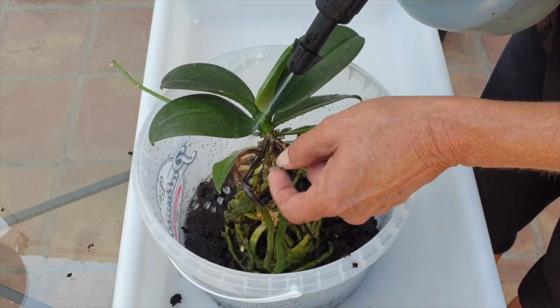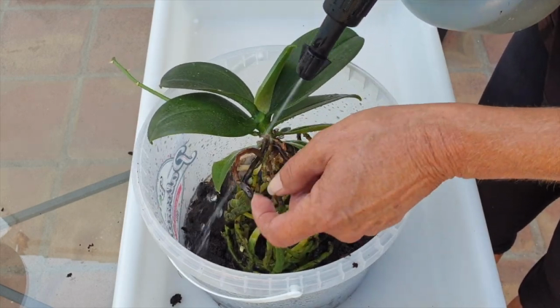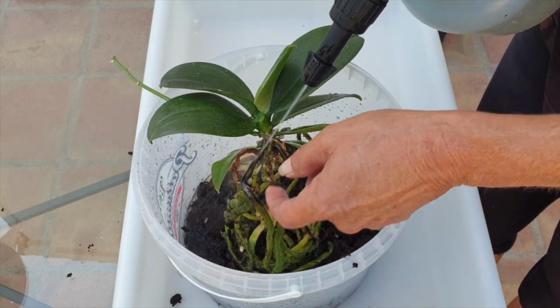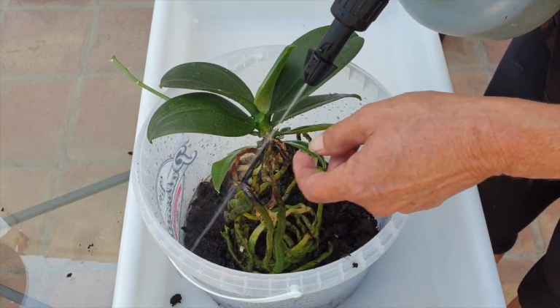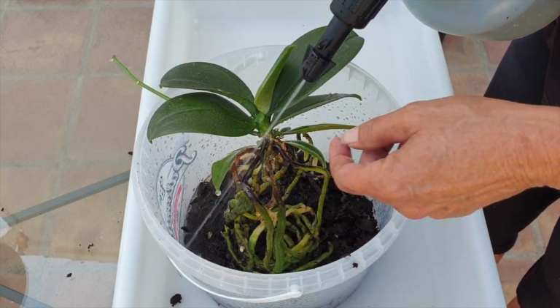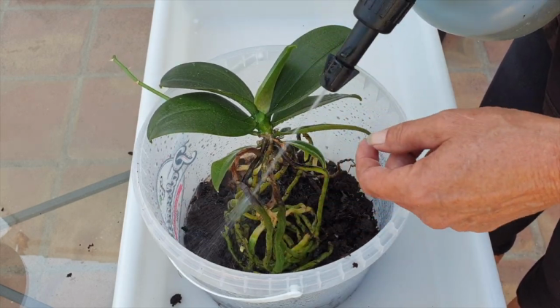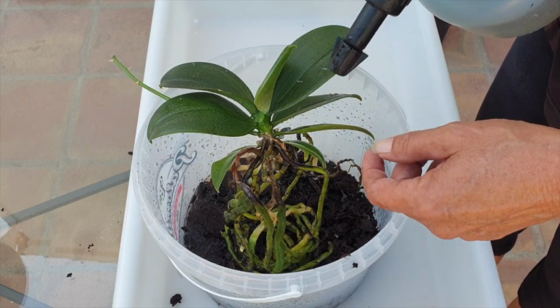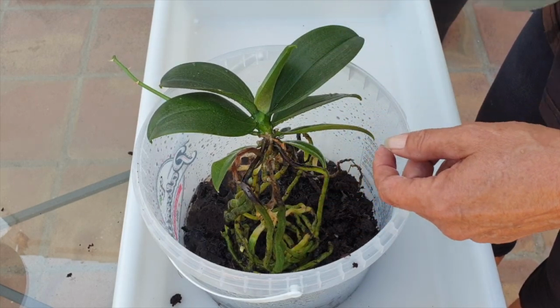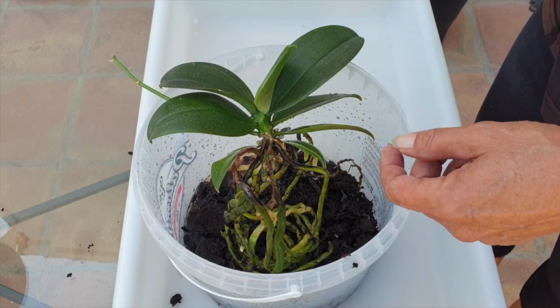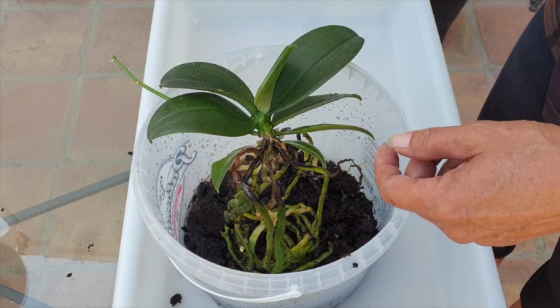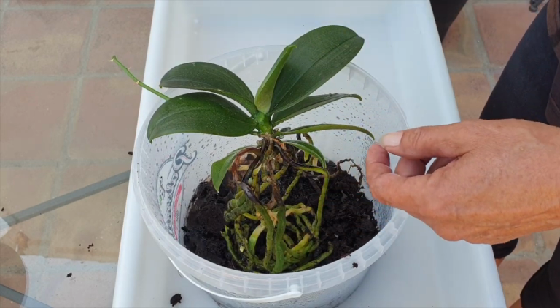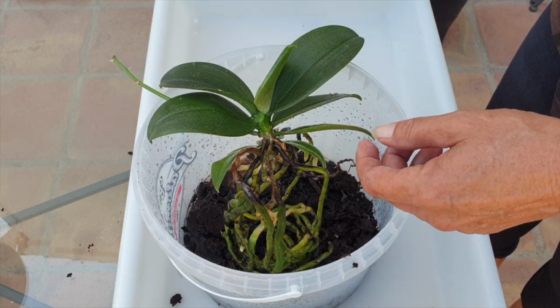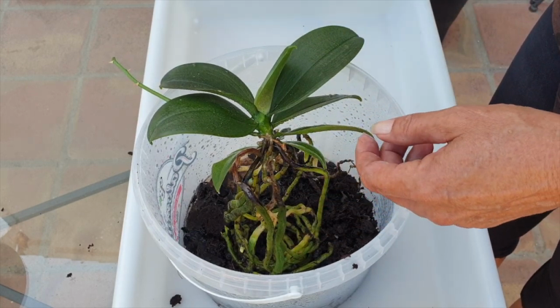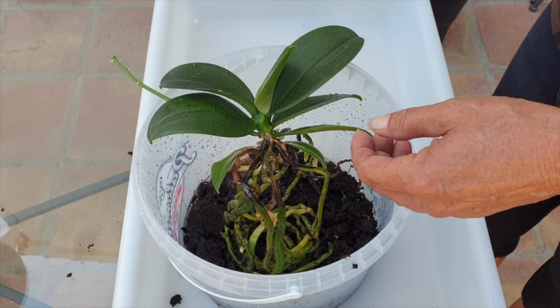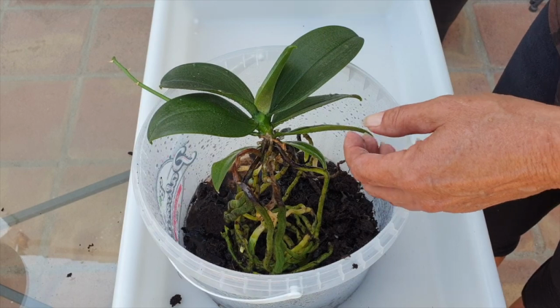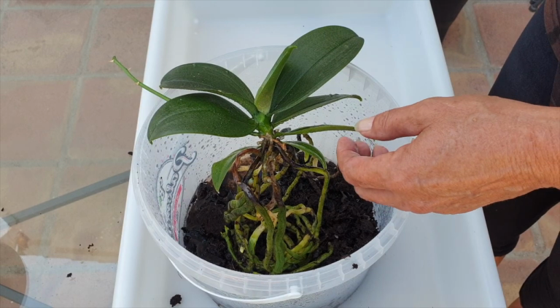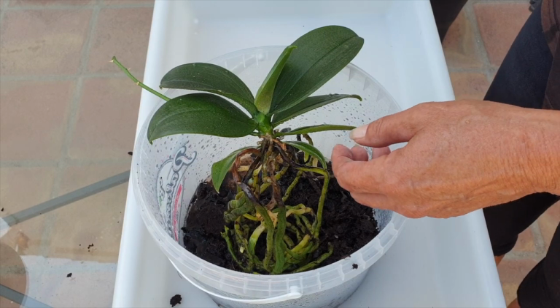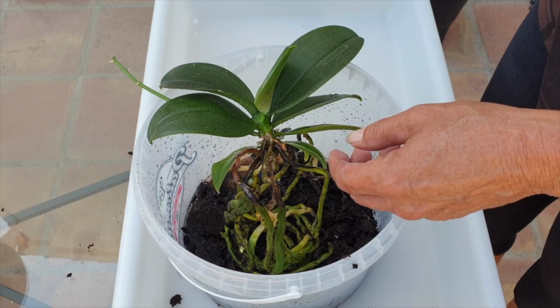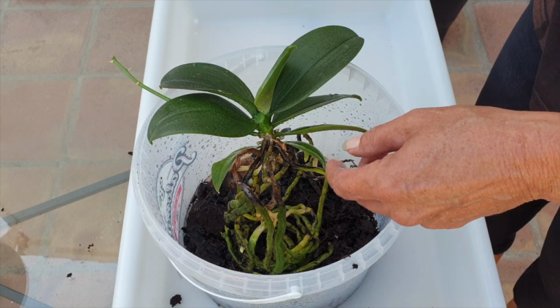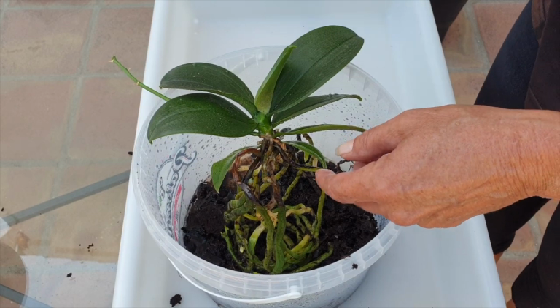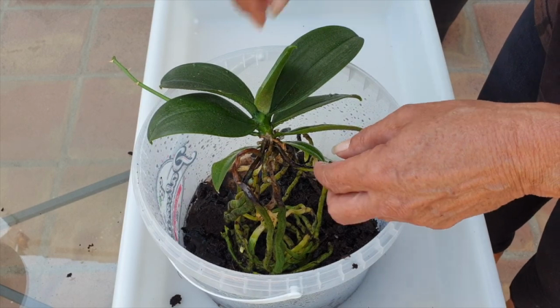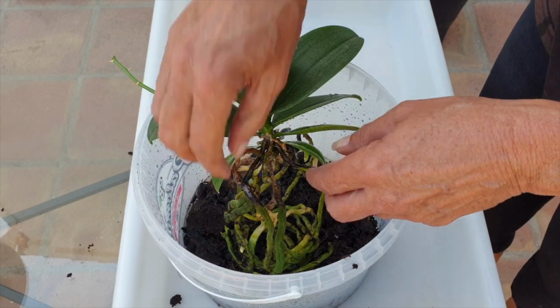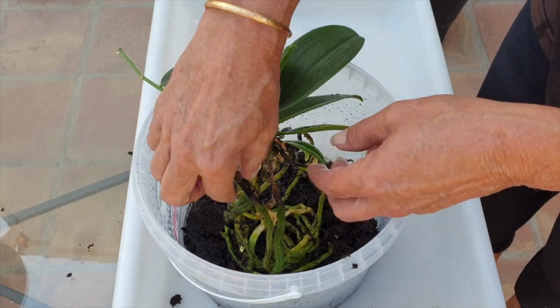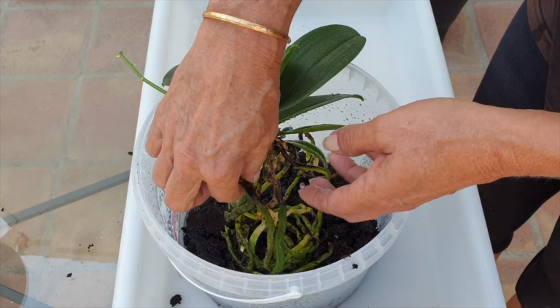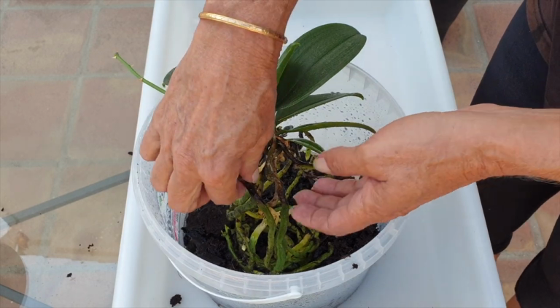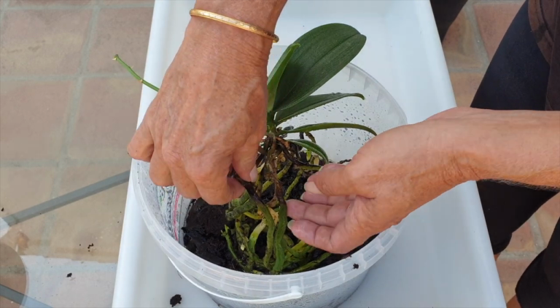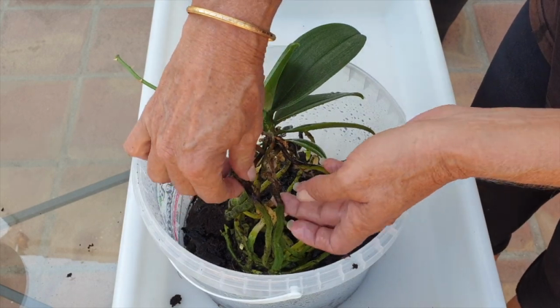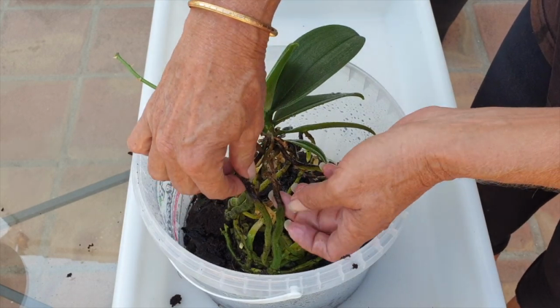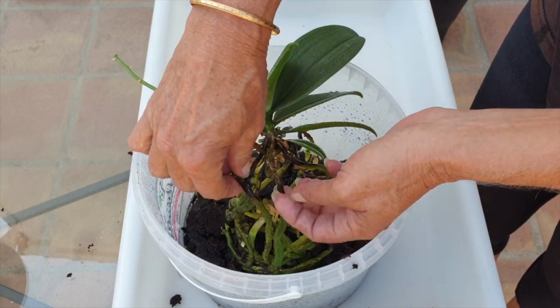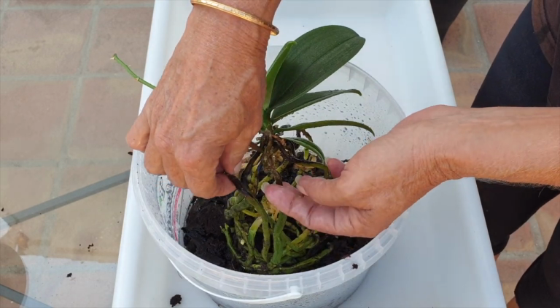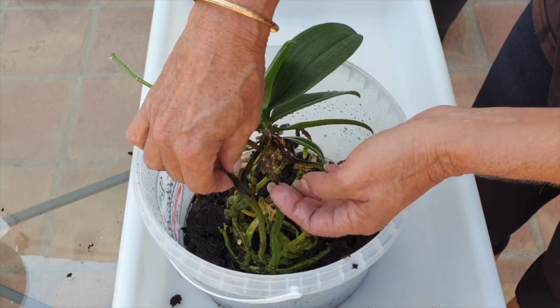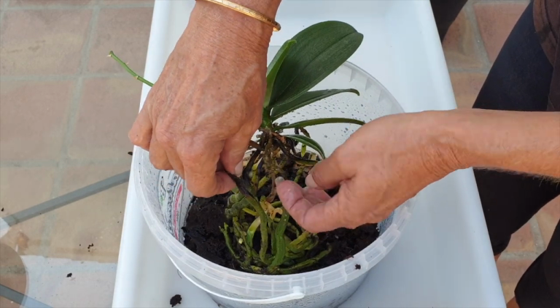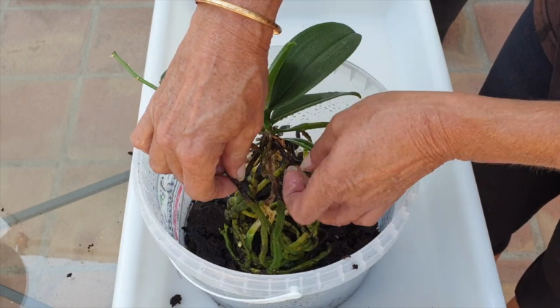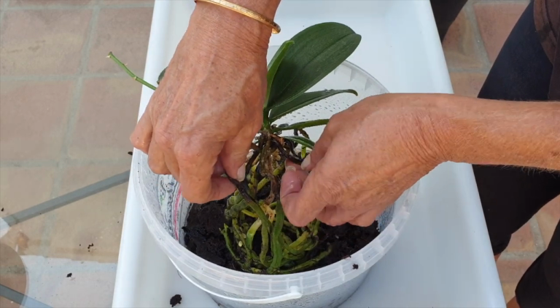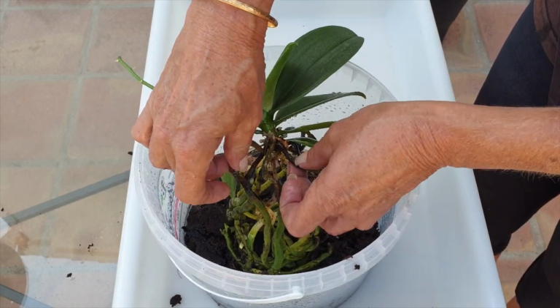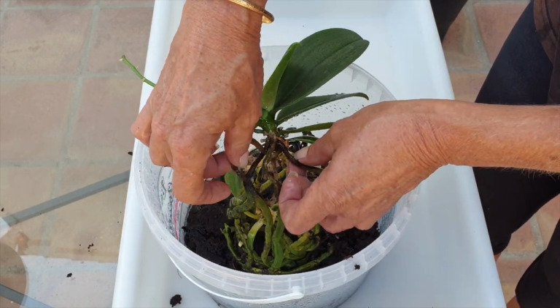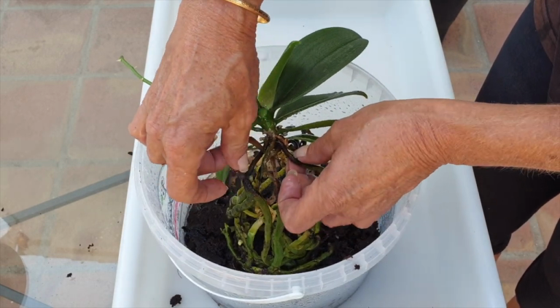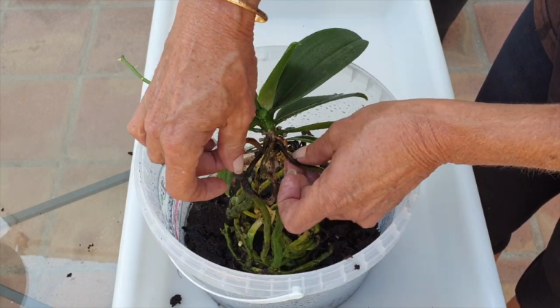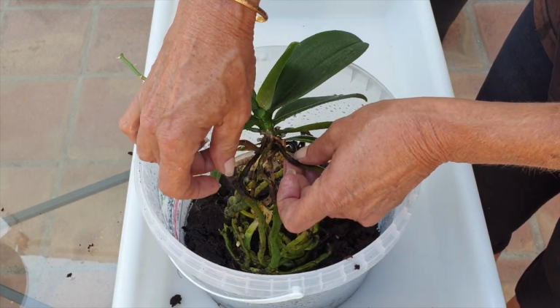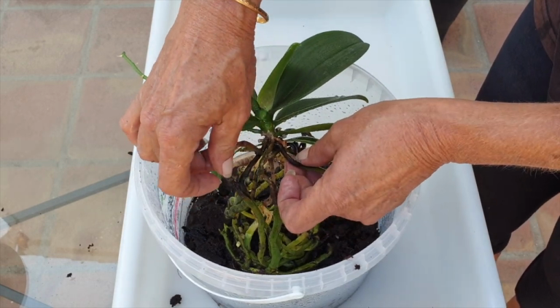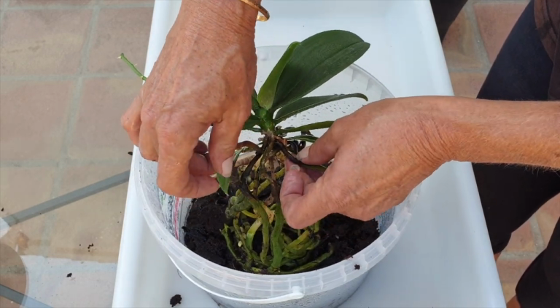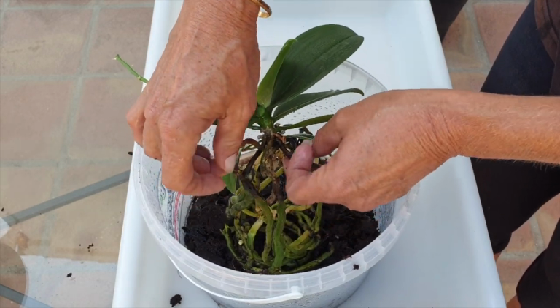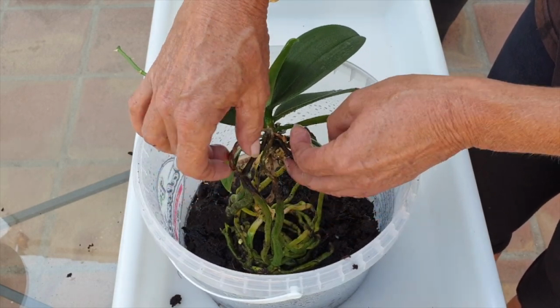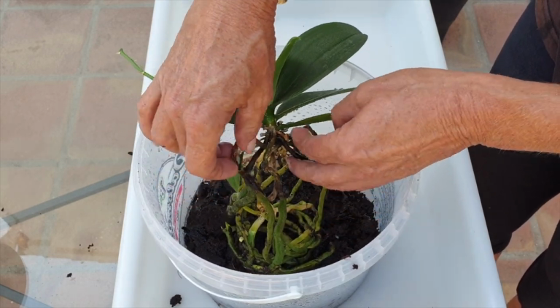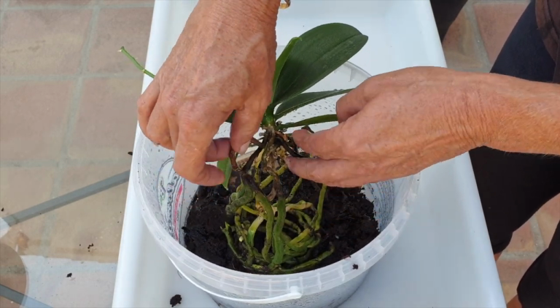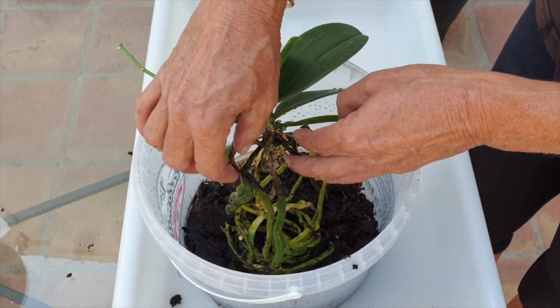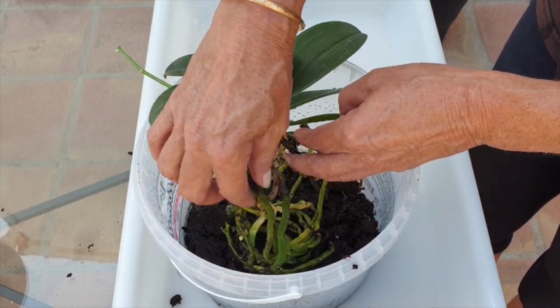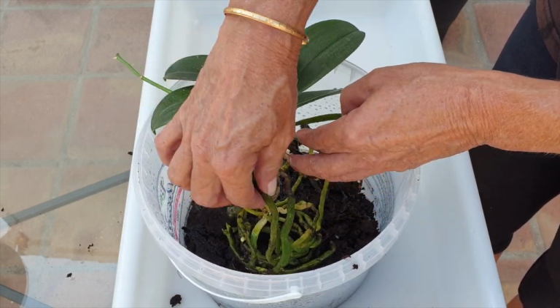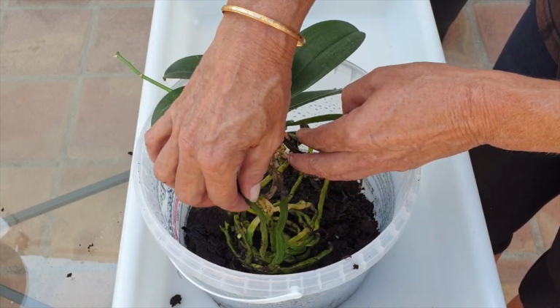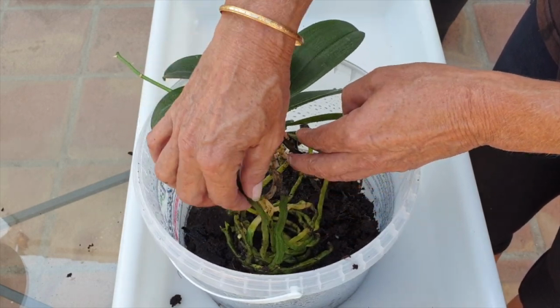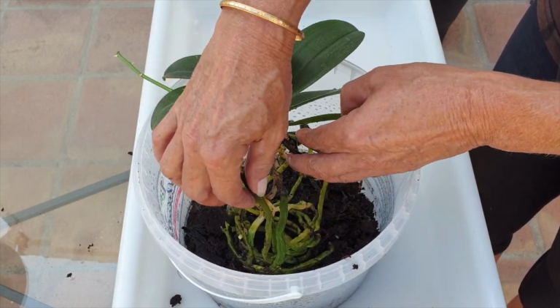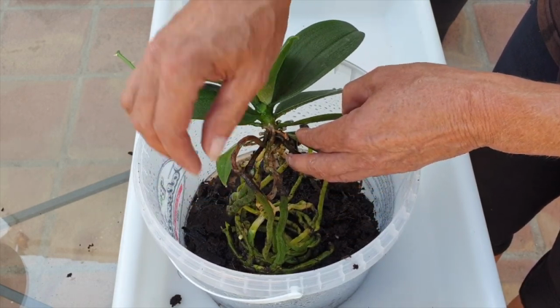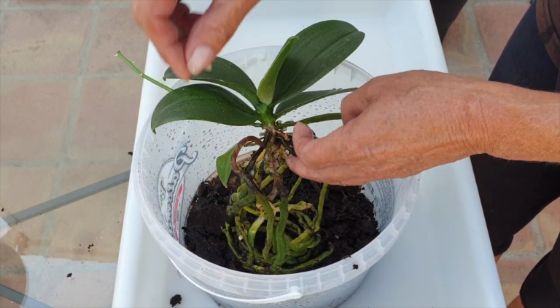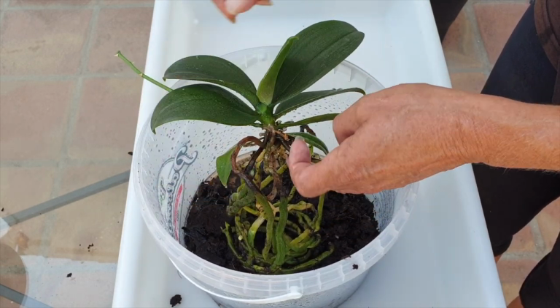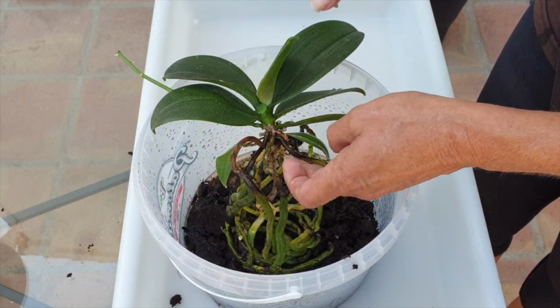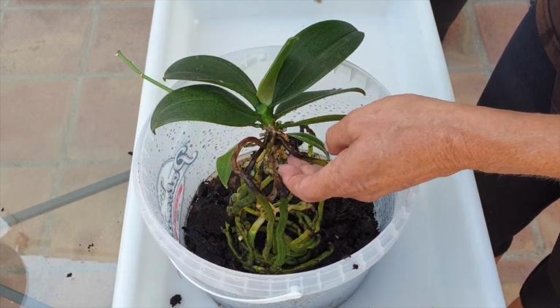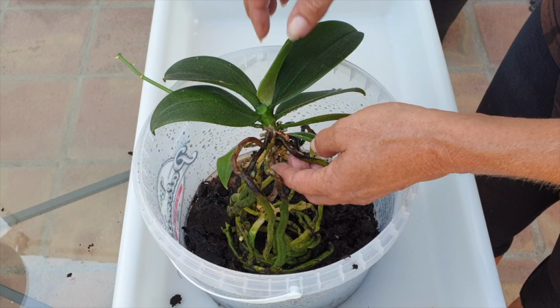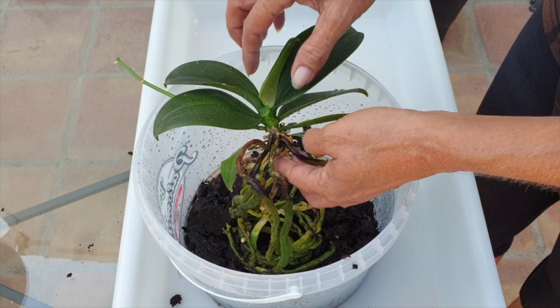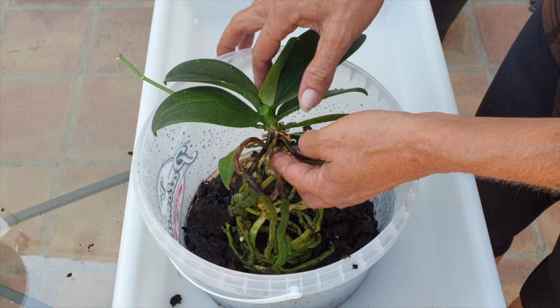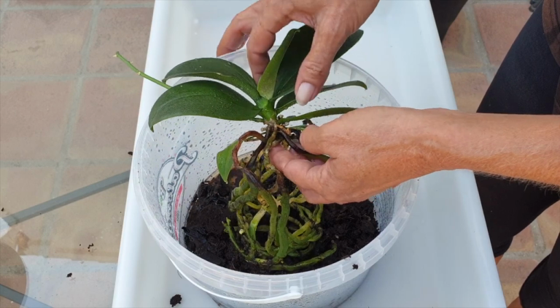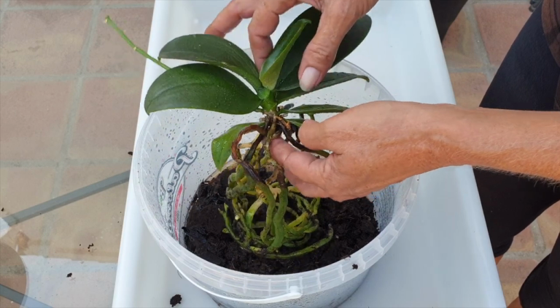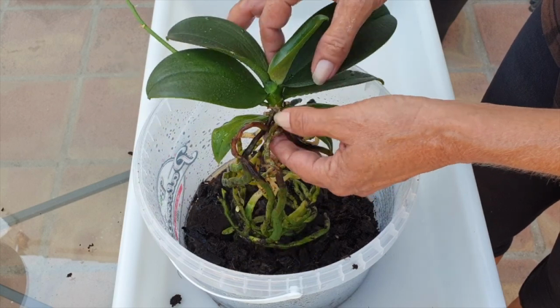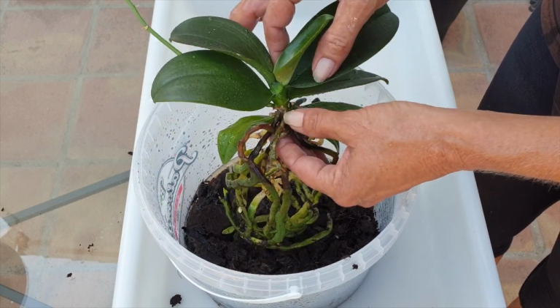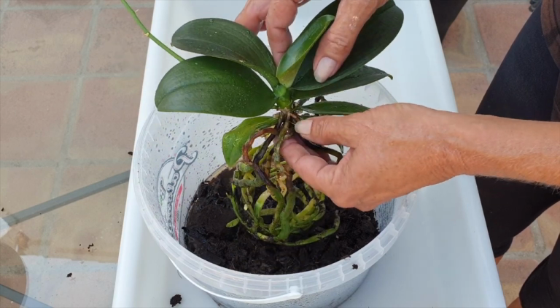Even if the velamen up here is dead, I'm going to leave it on because the root down there is still viable.